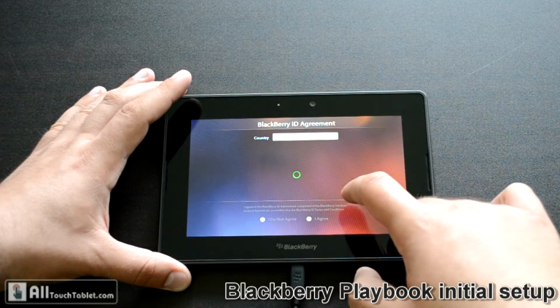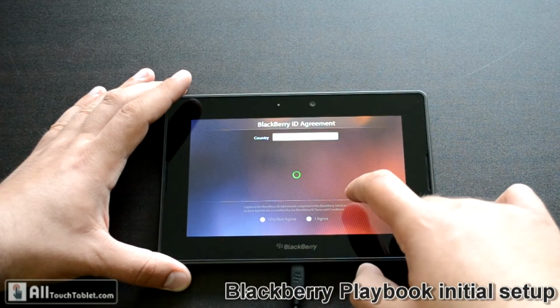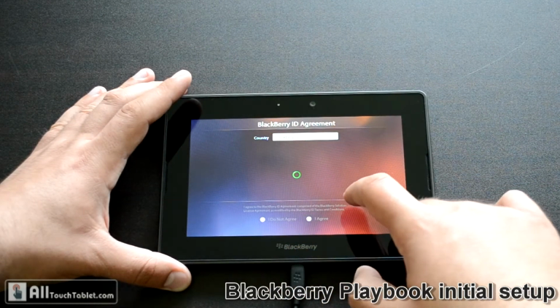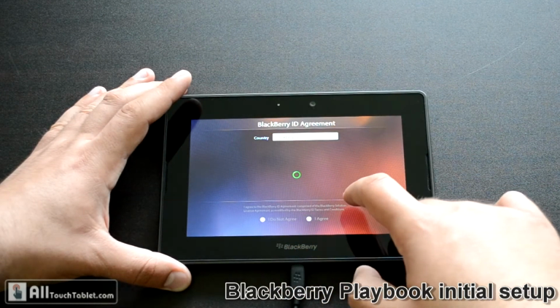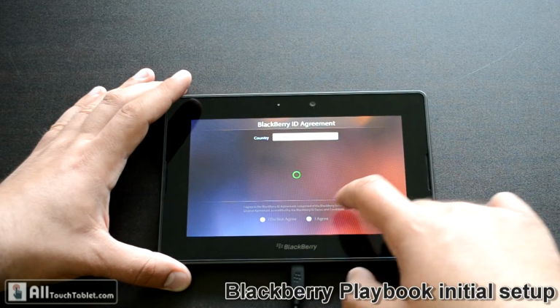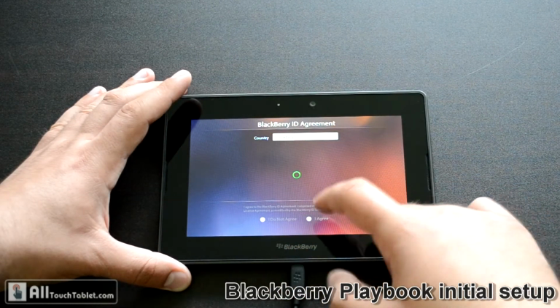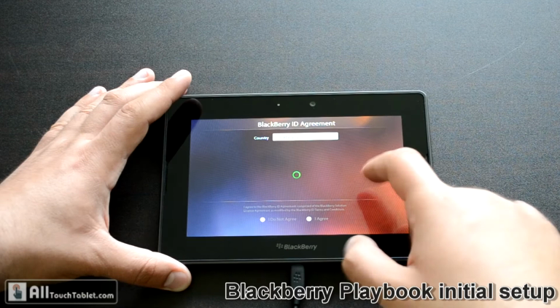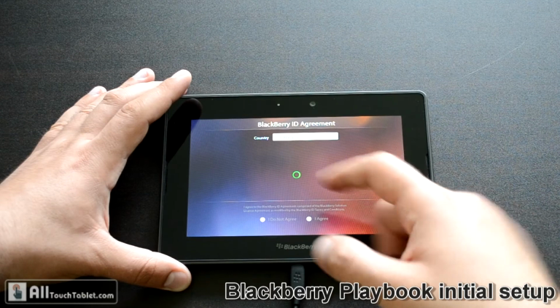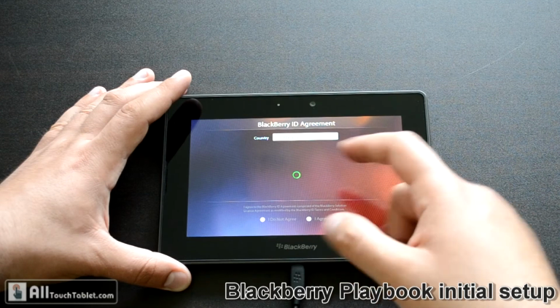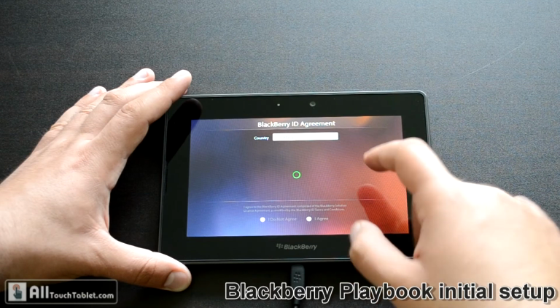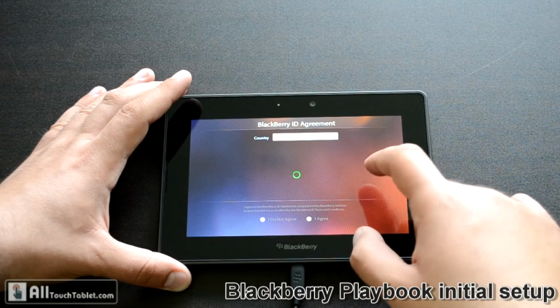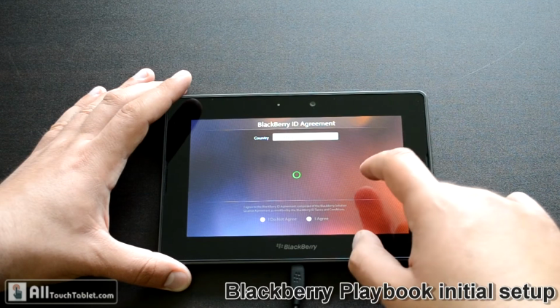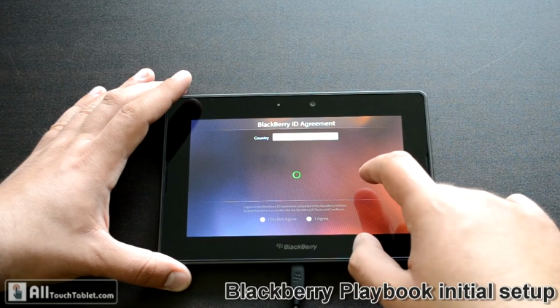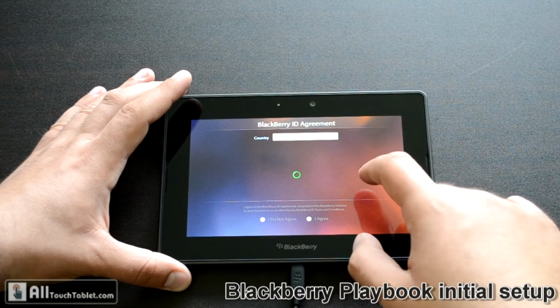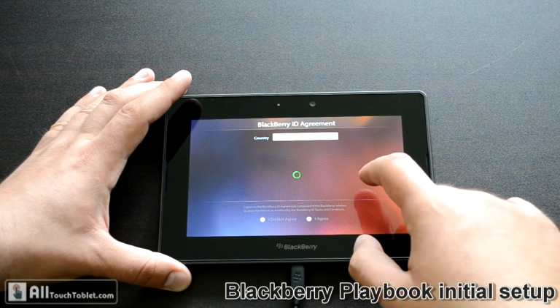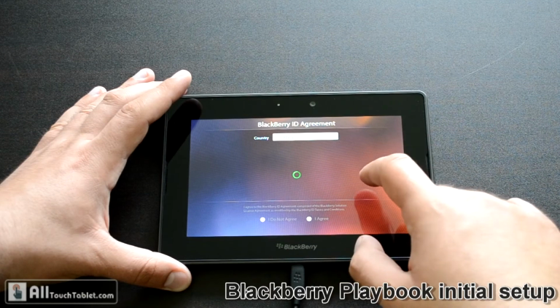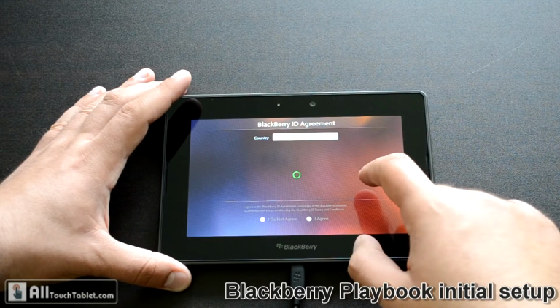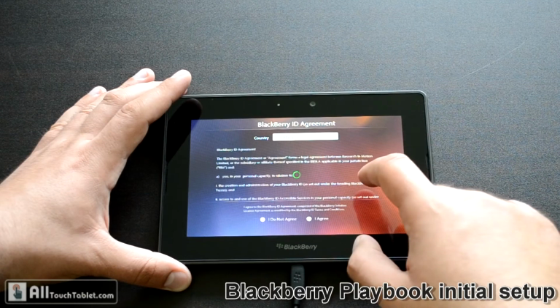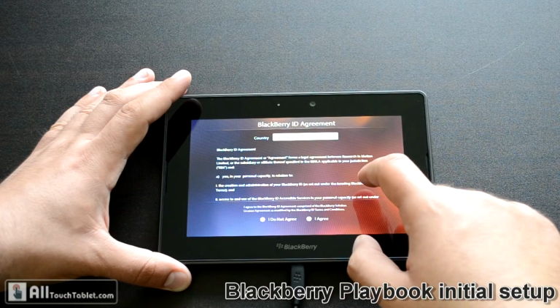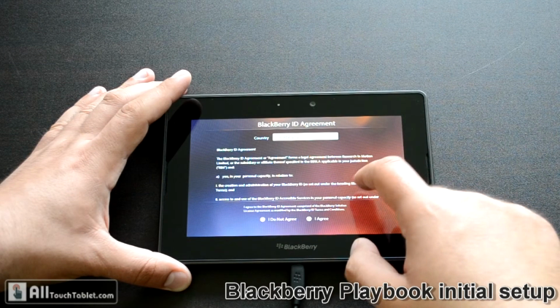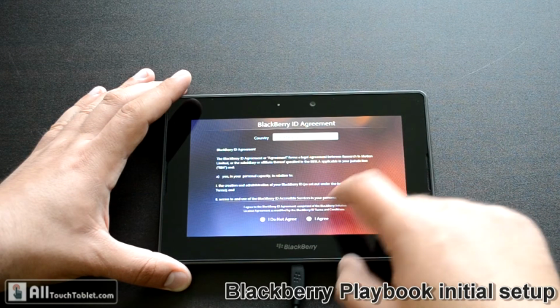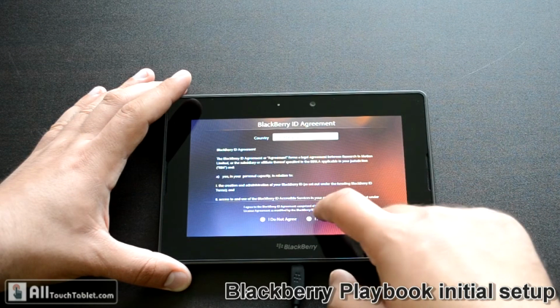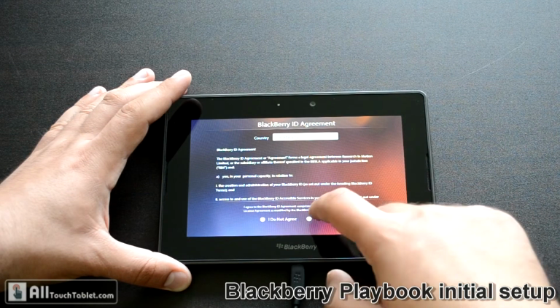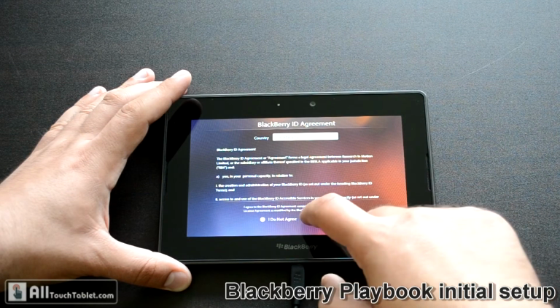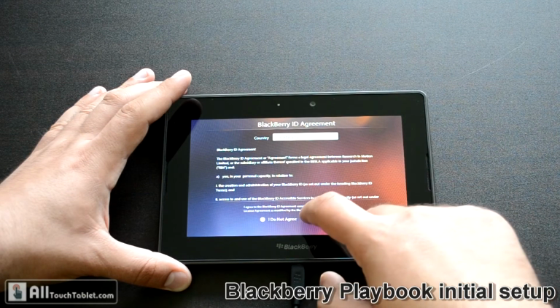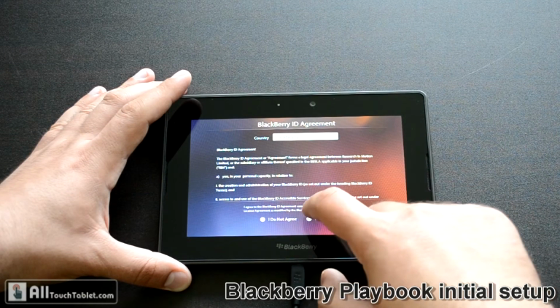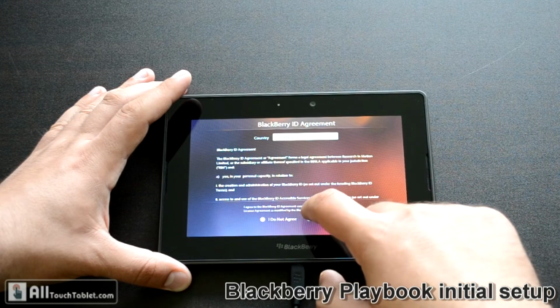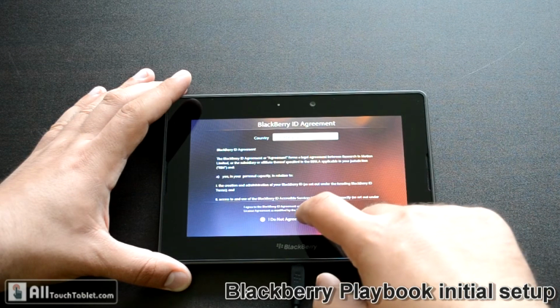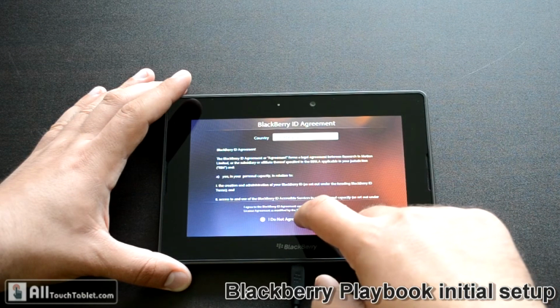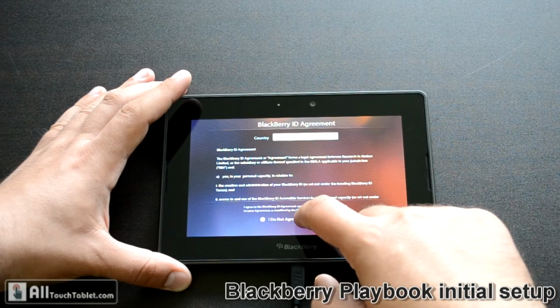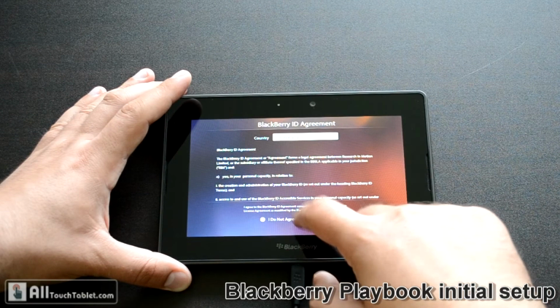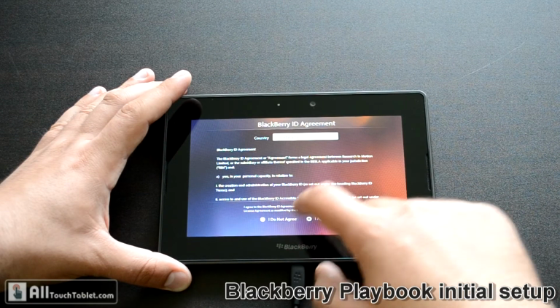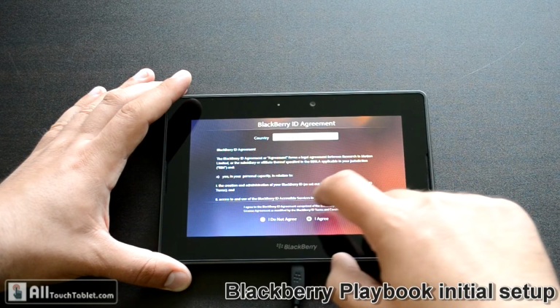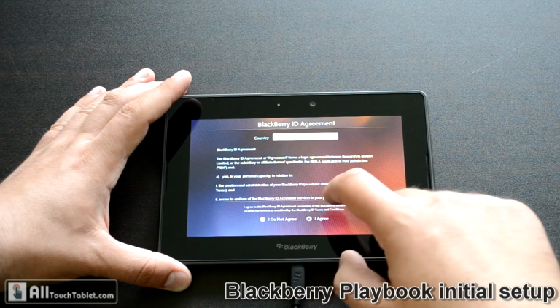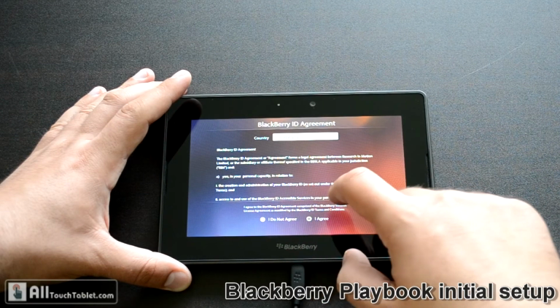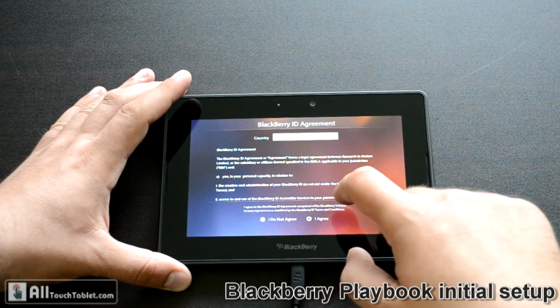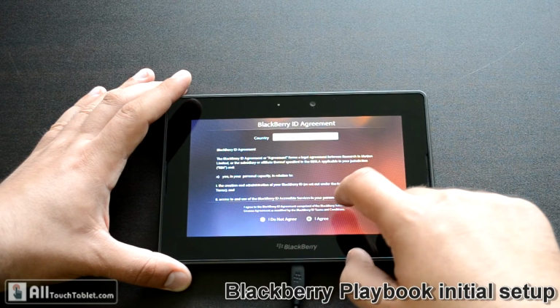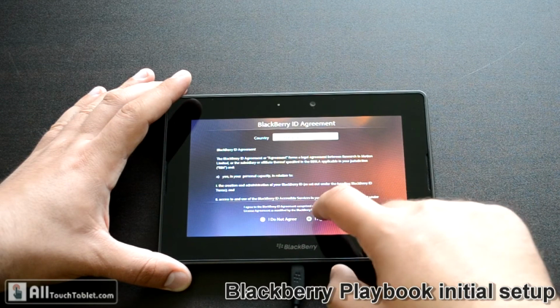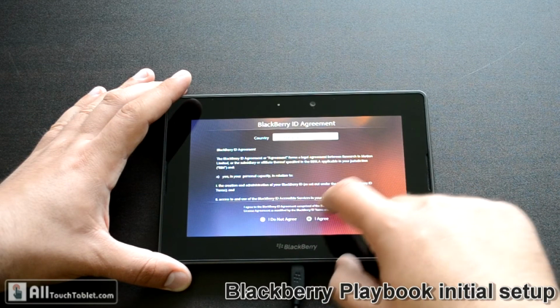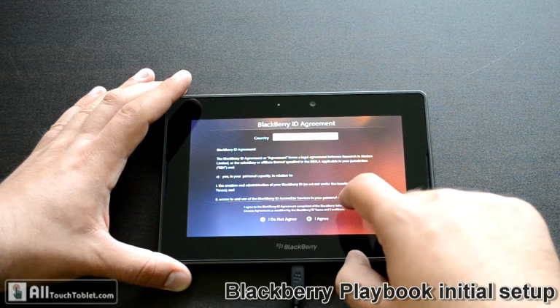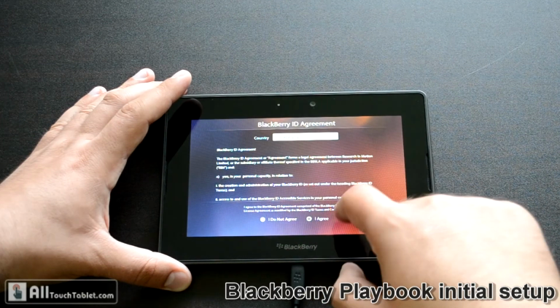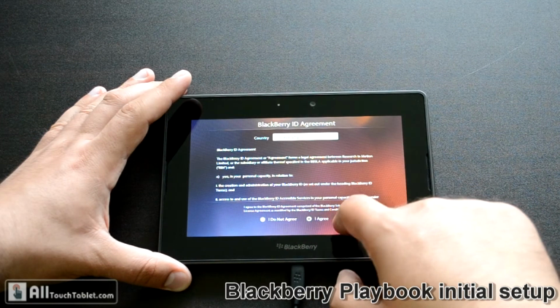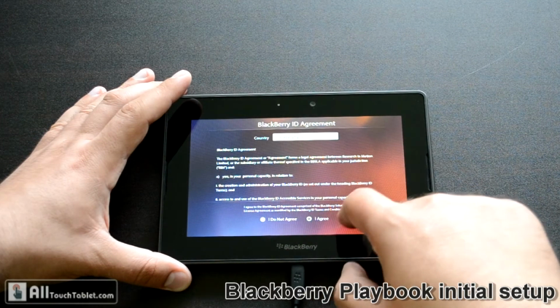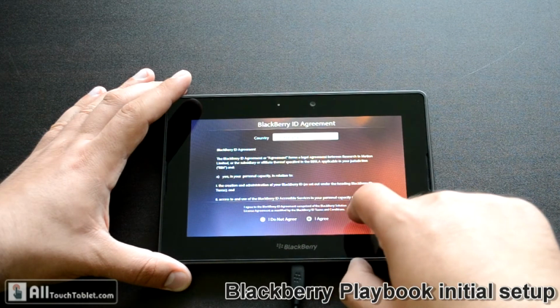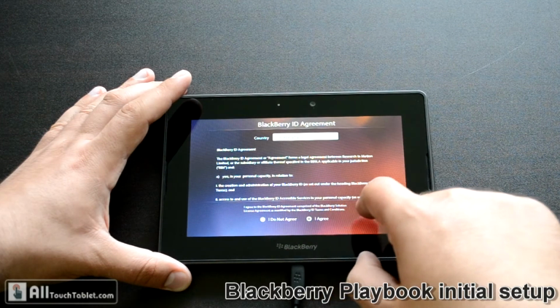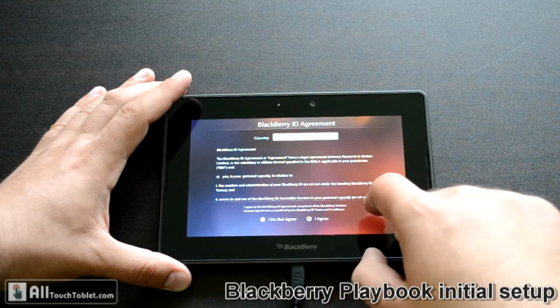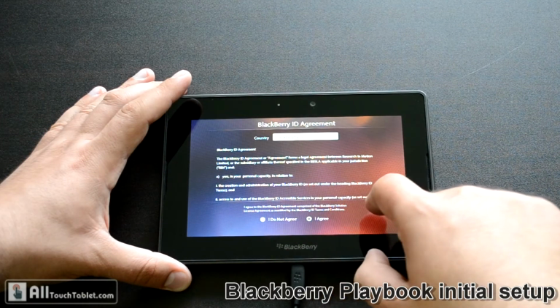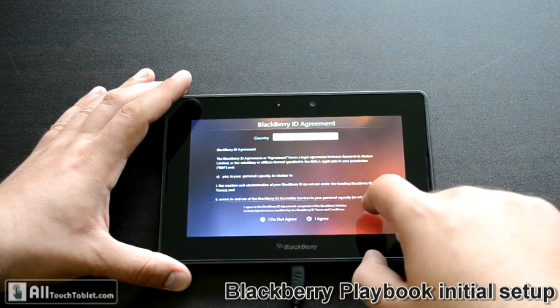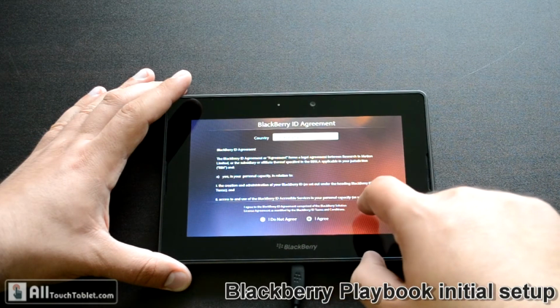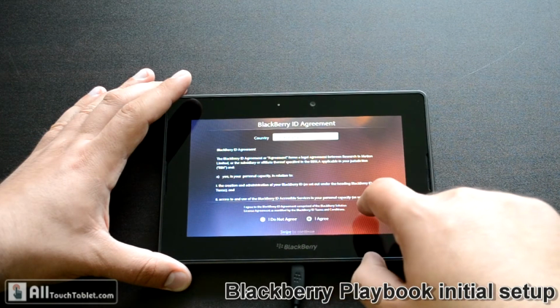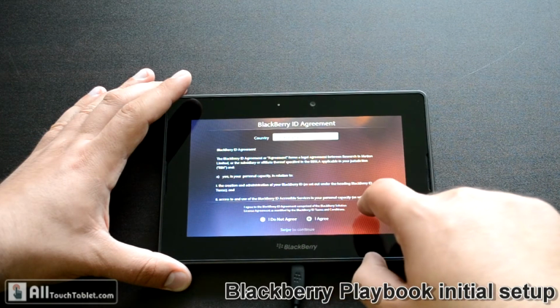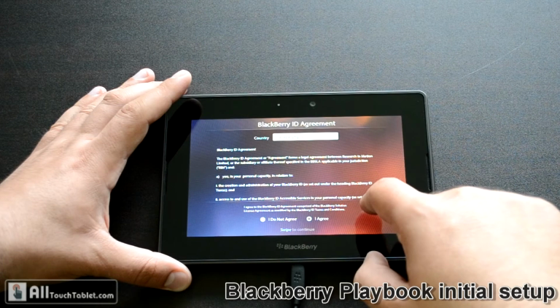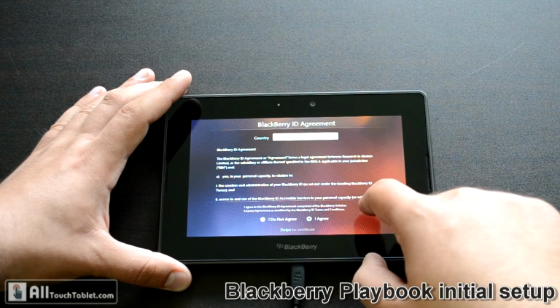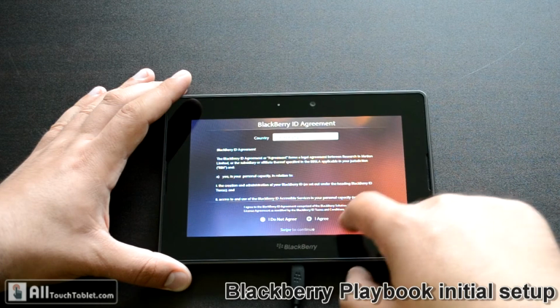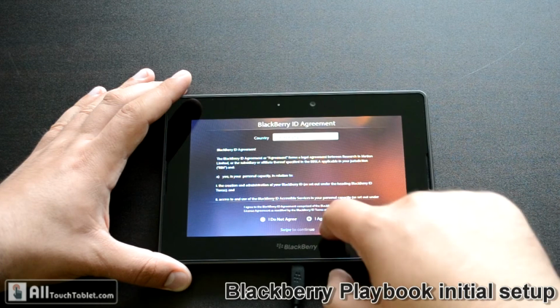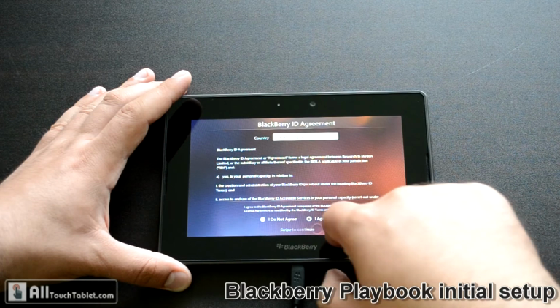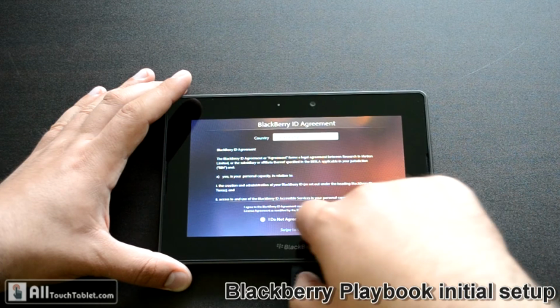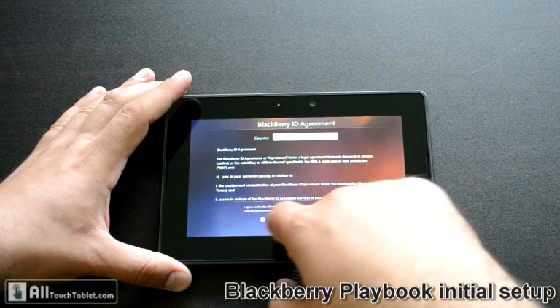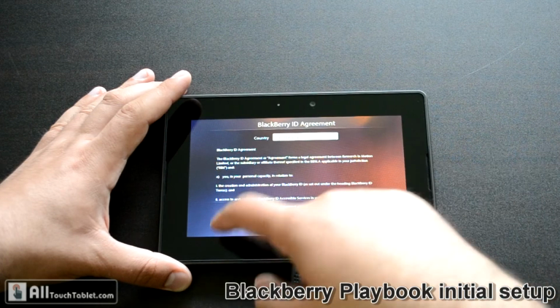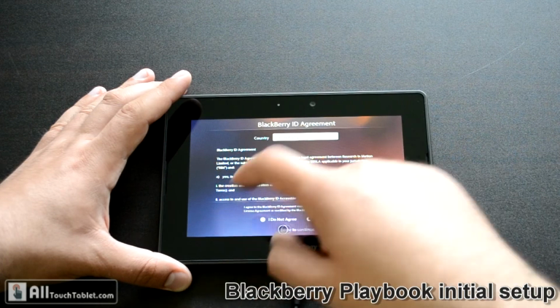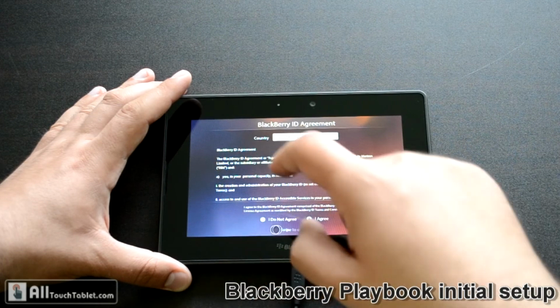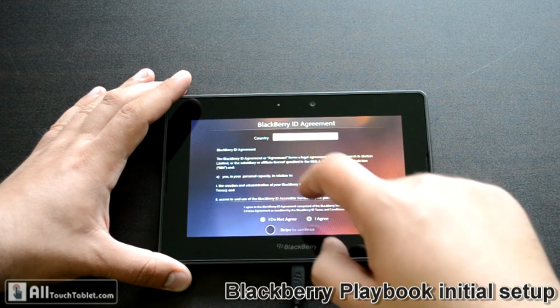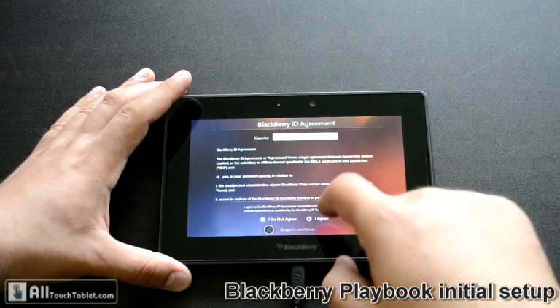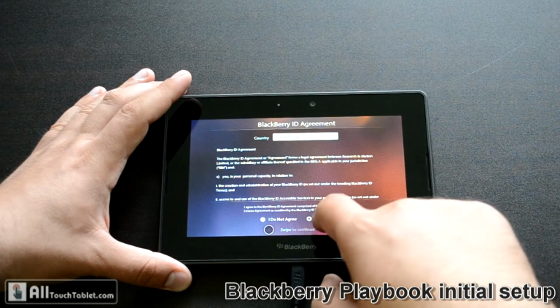You have to agree with the terms. I agree. Swipe to continue.